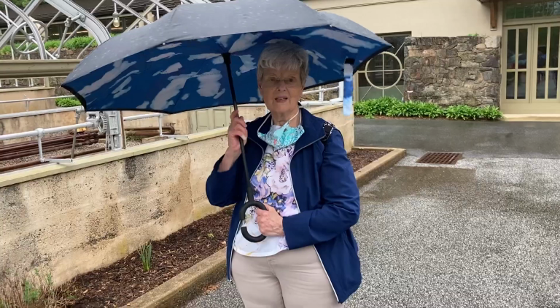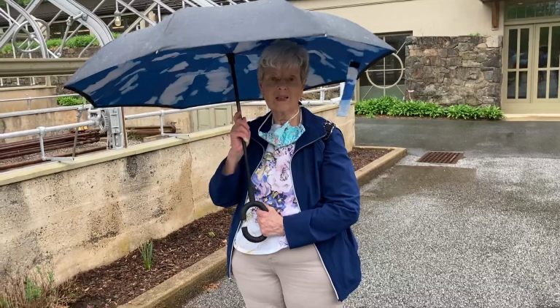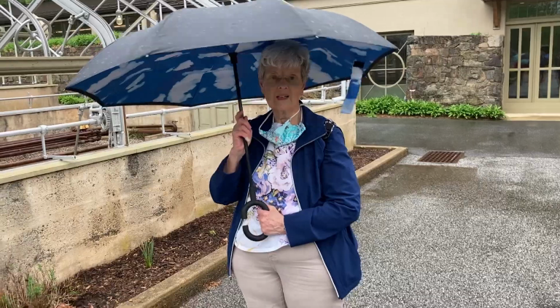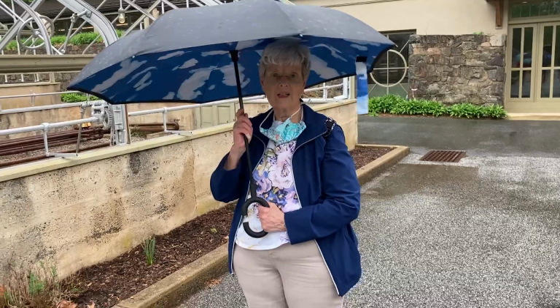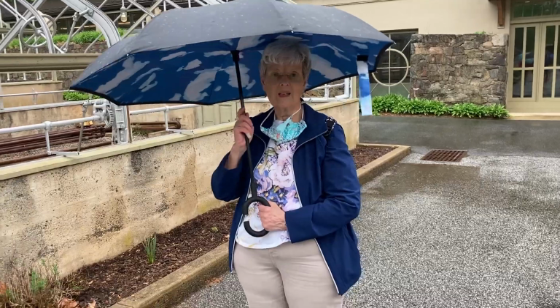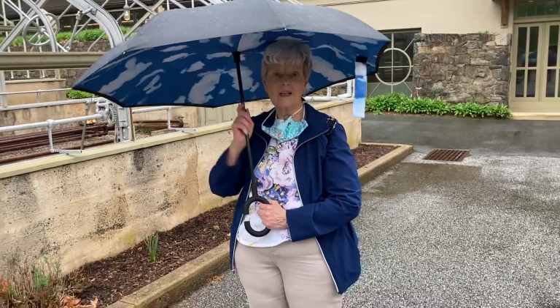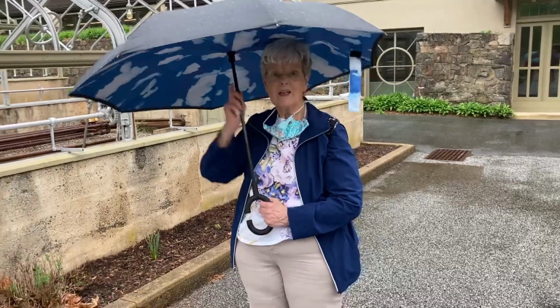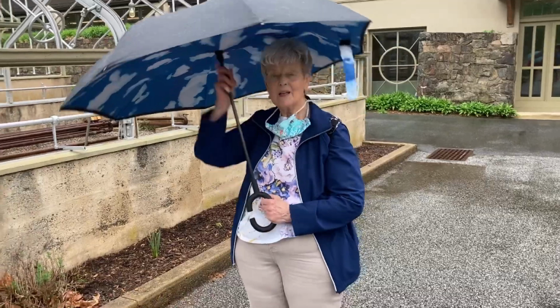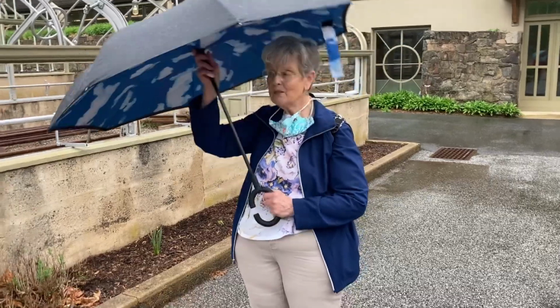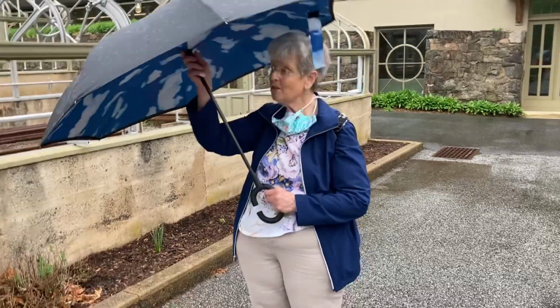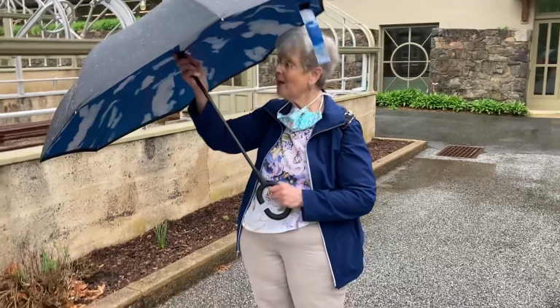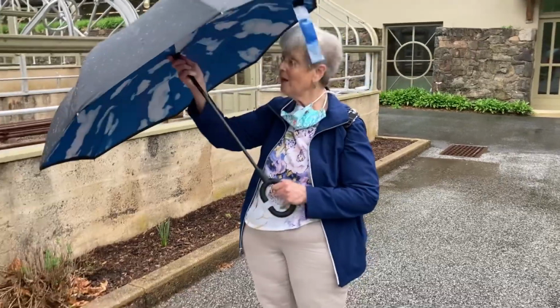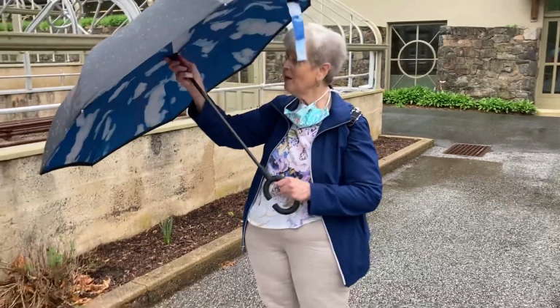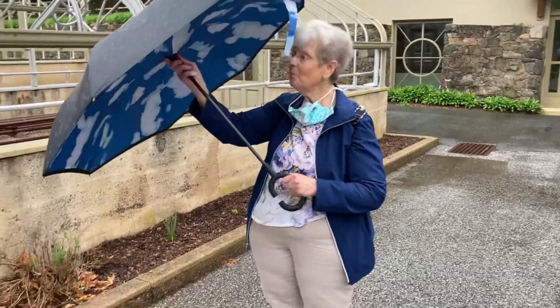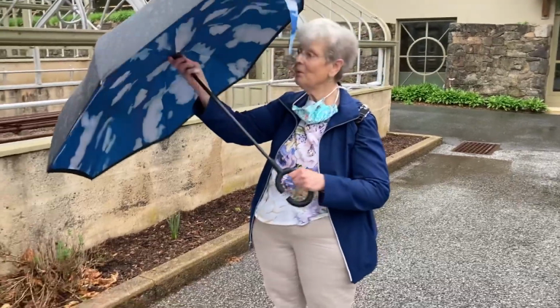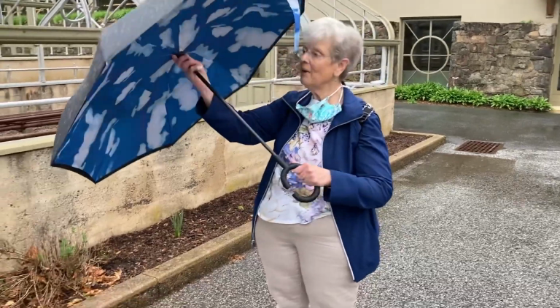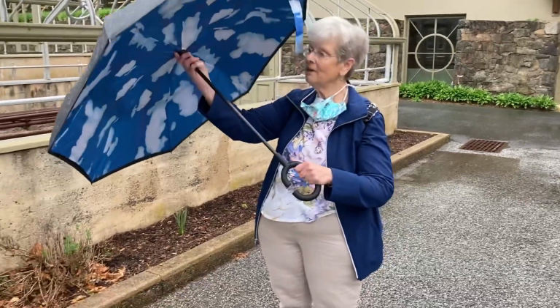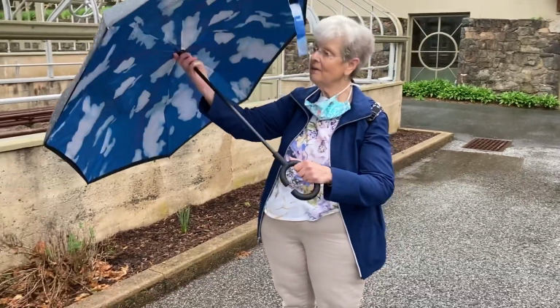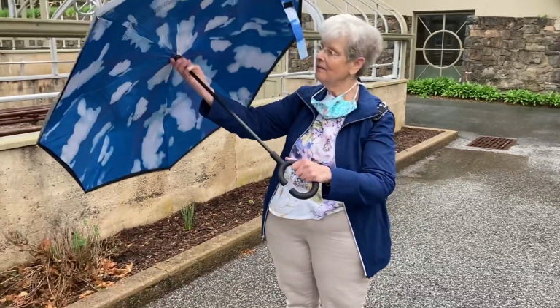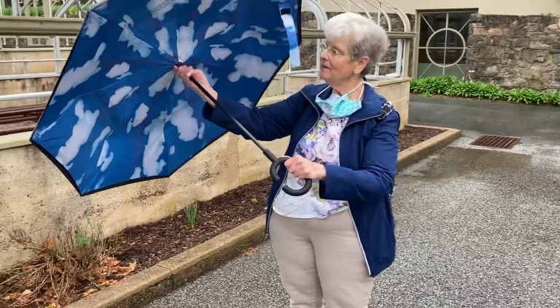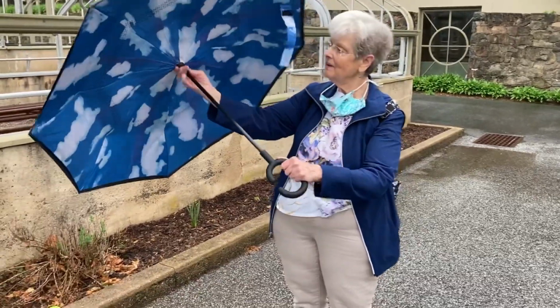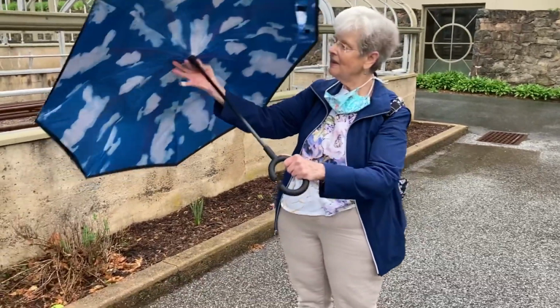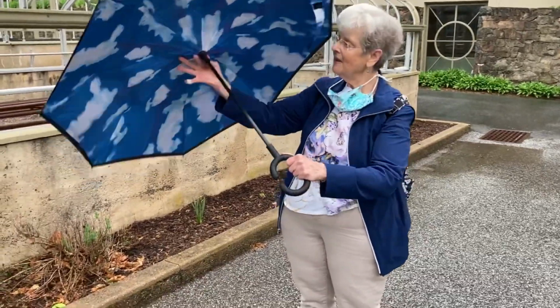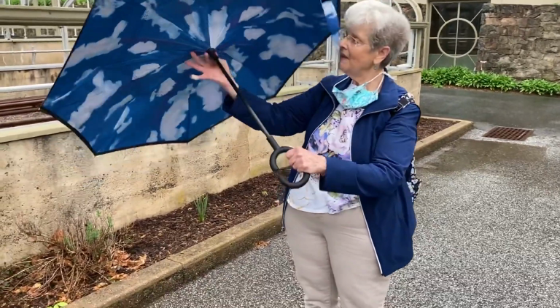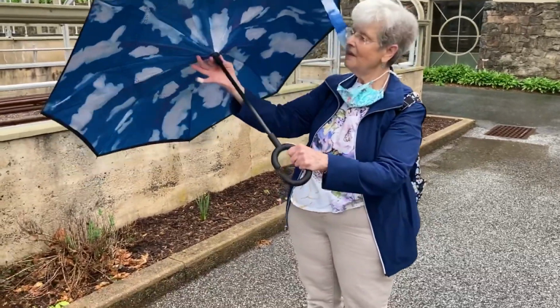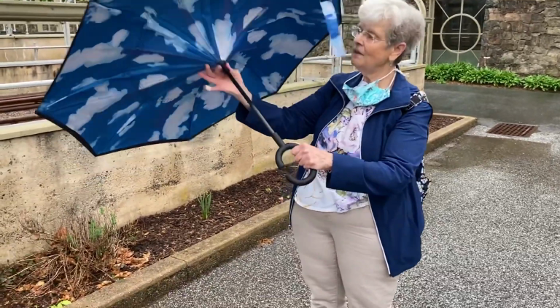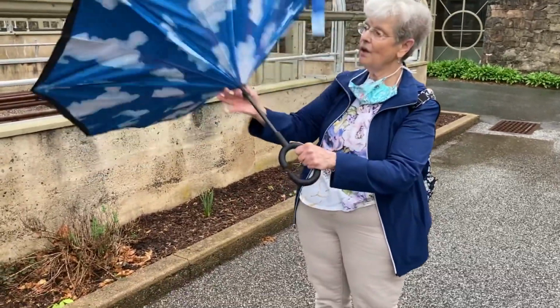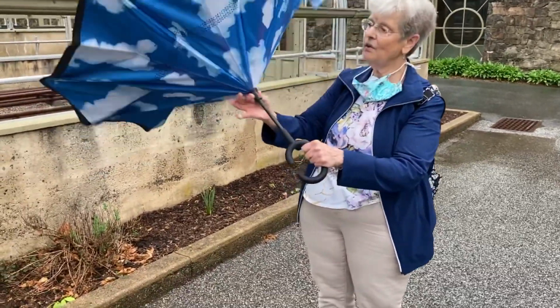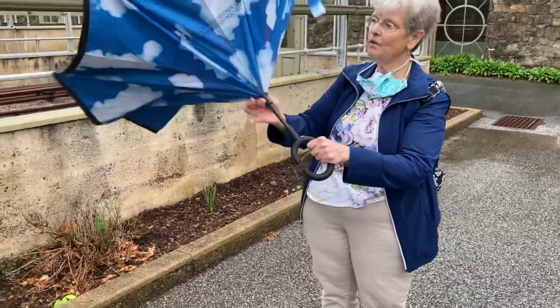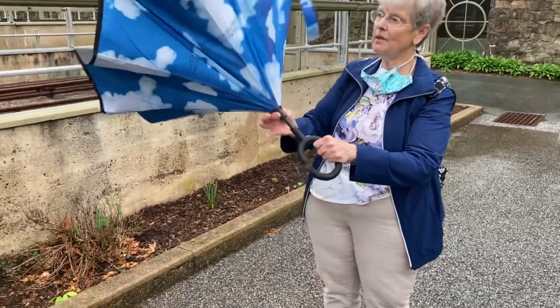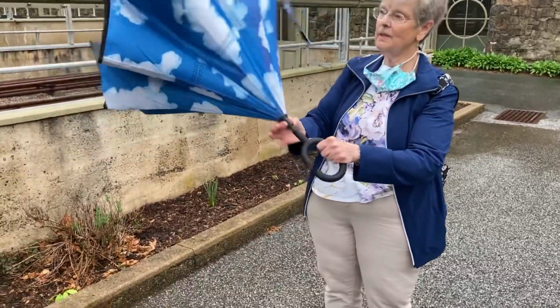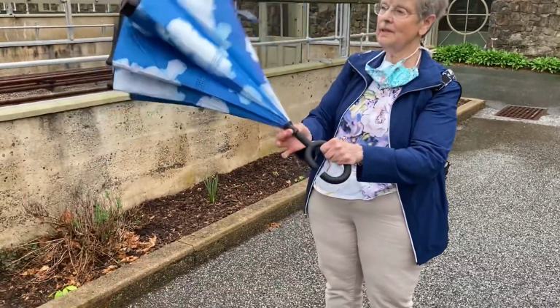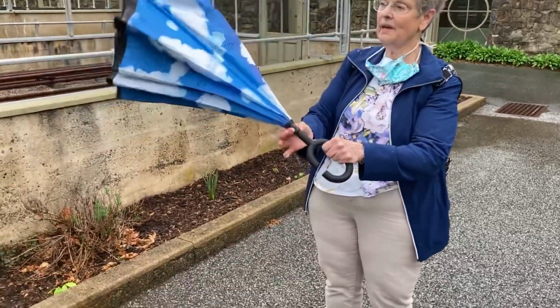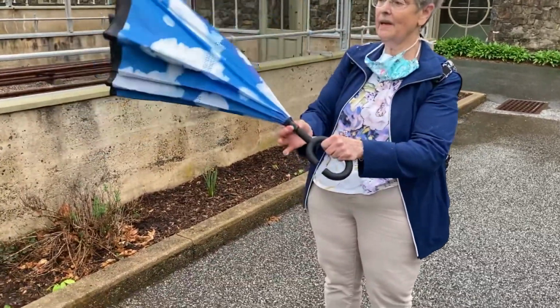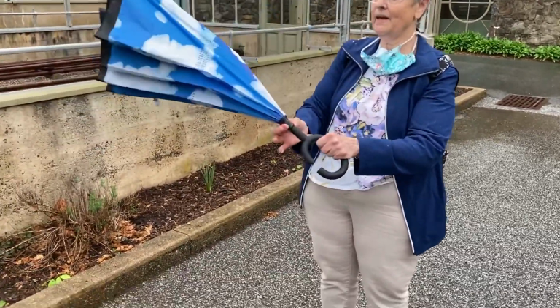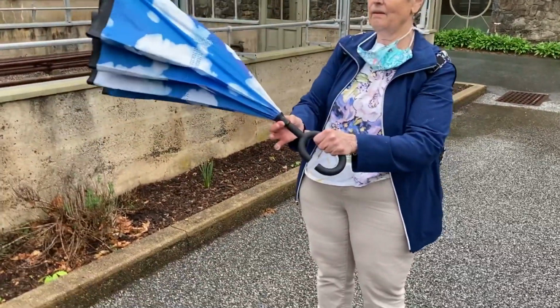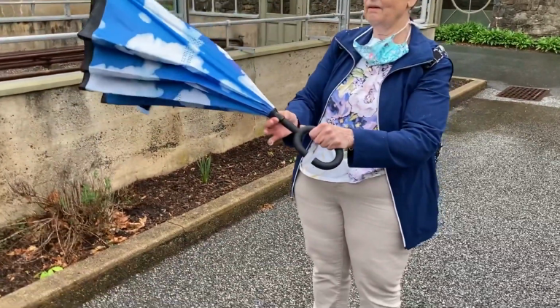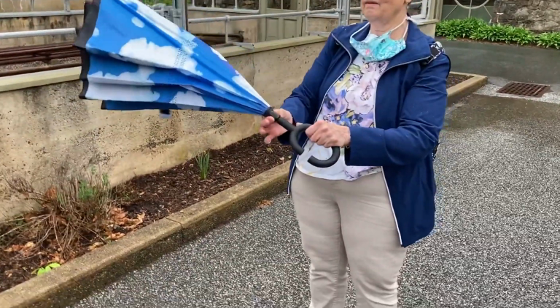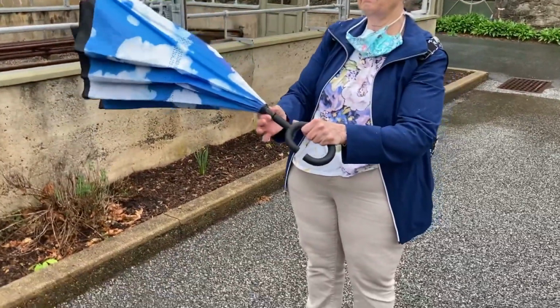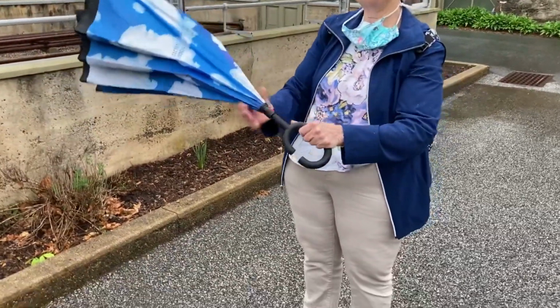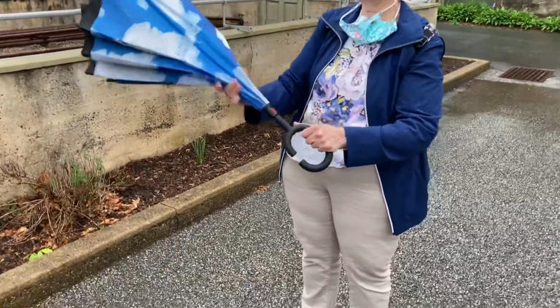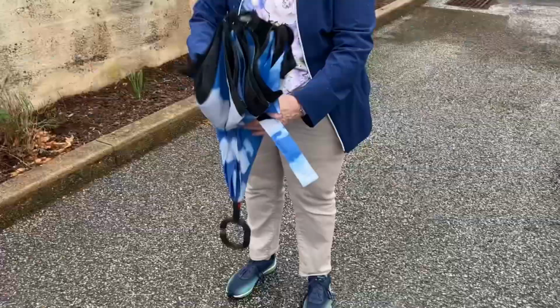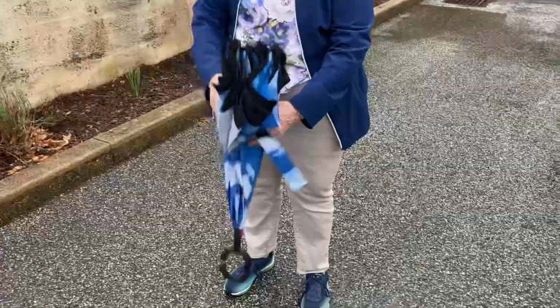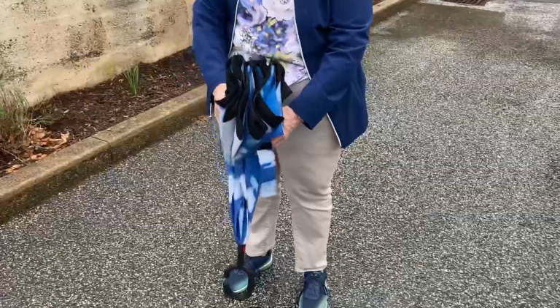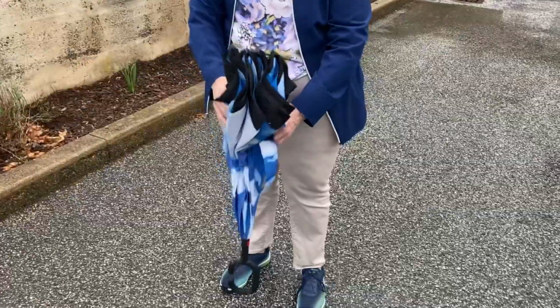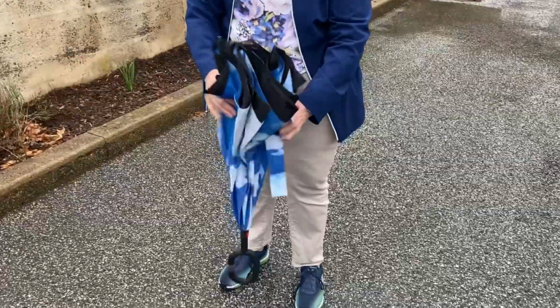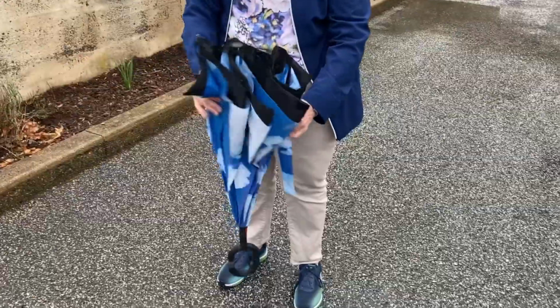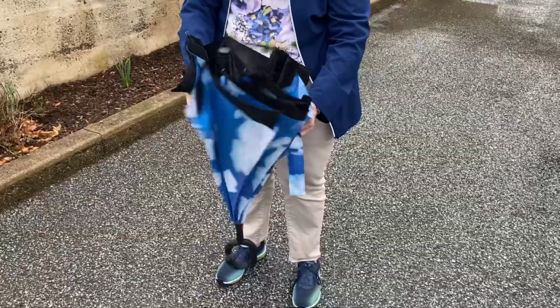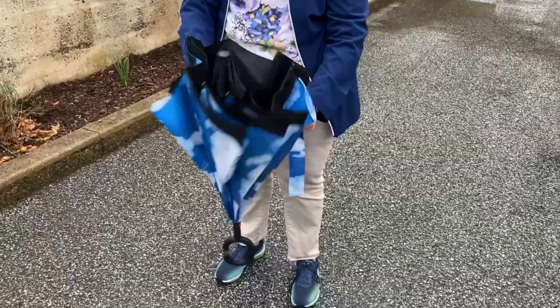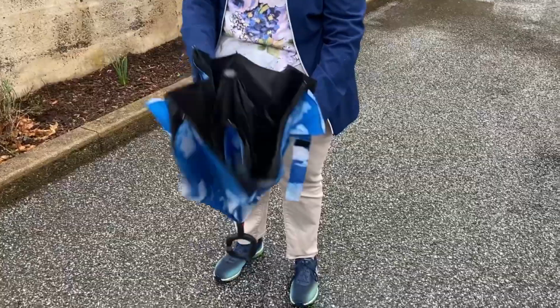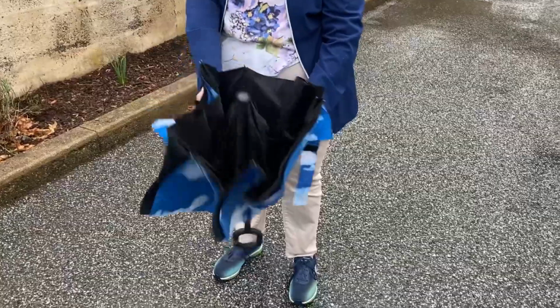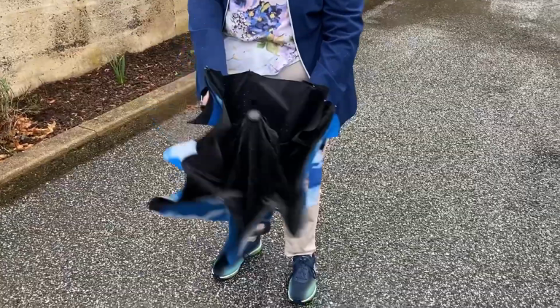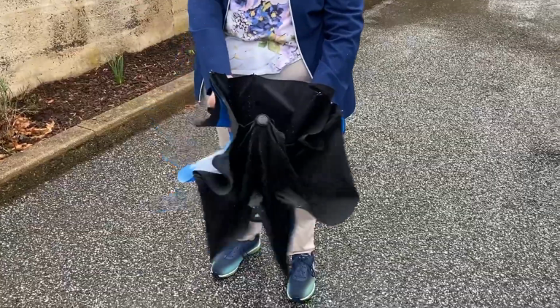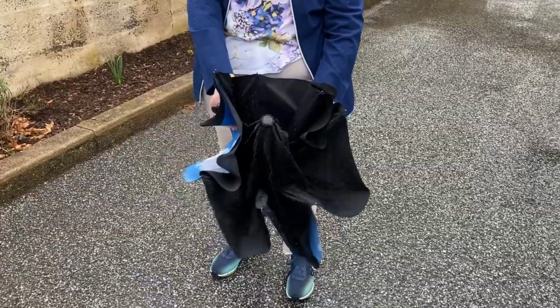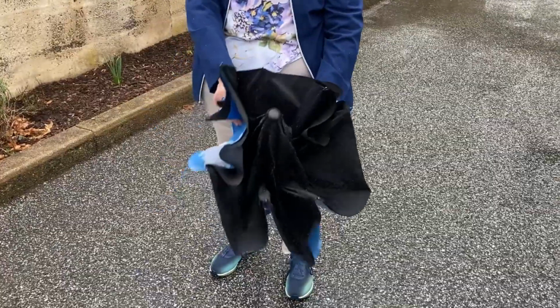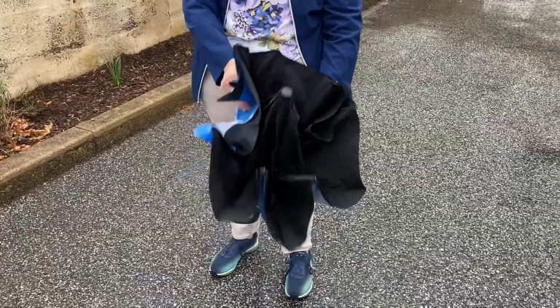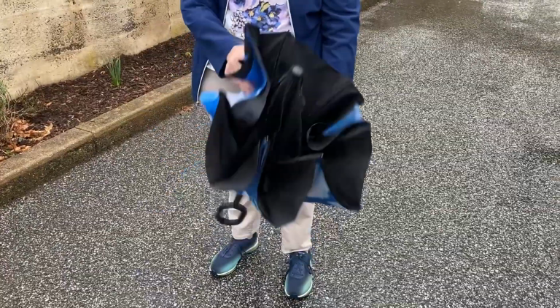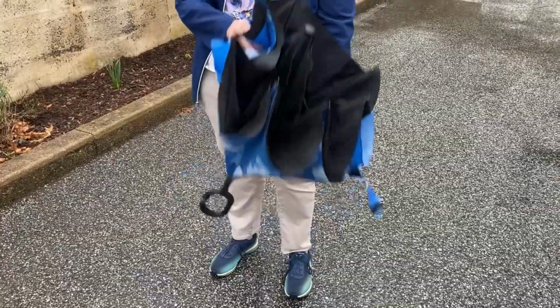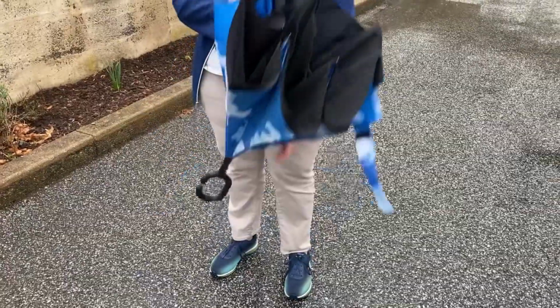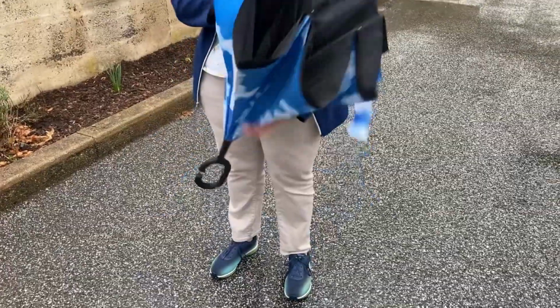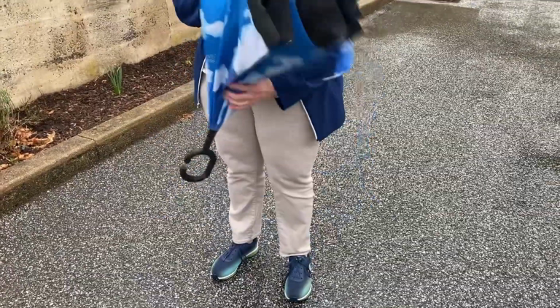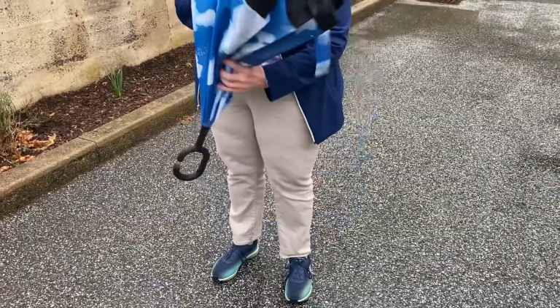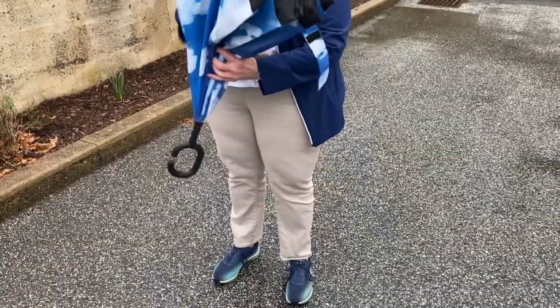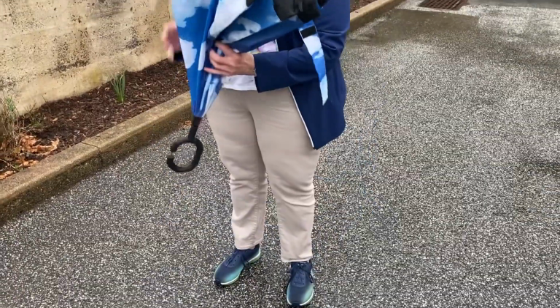It's called an inside-out umbrella. It goes inside out, so you can prop it up and the water doesn't dribble on the floor.